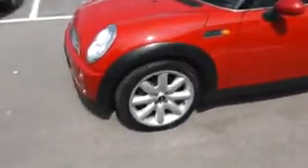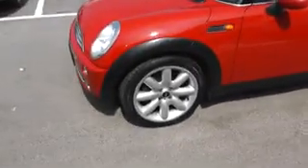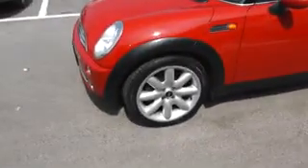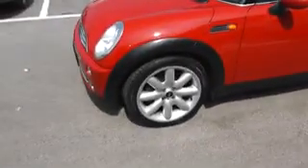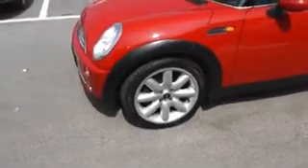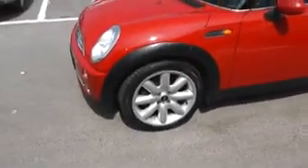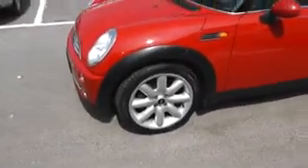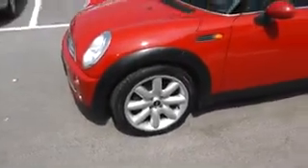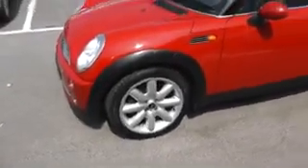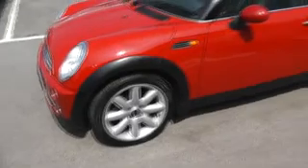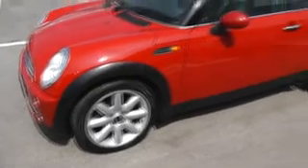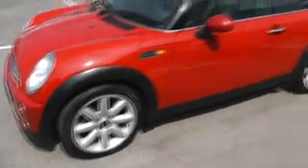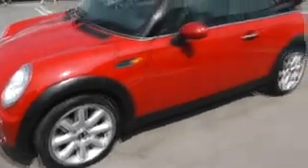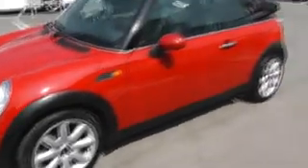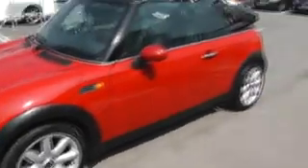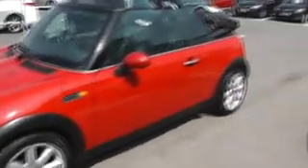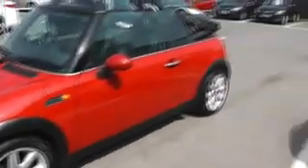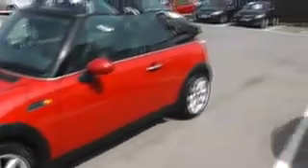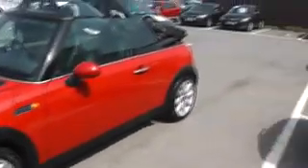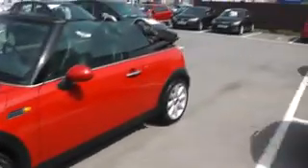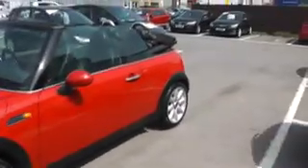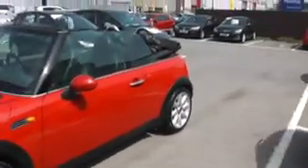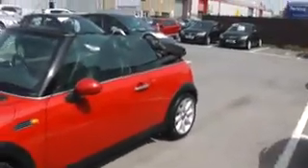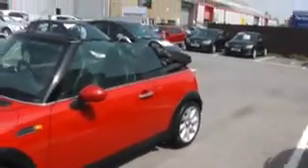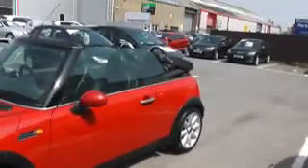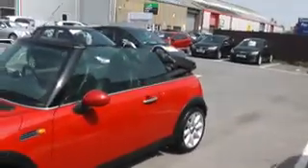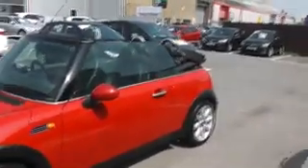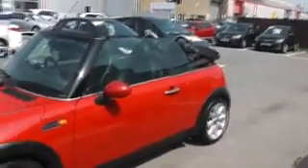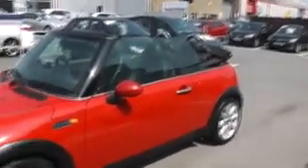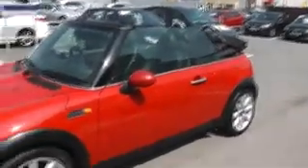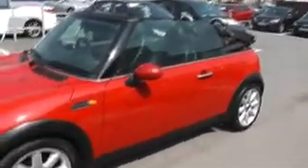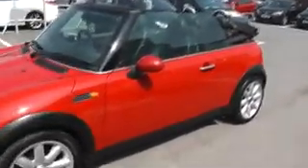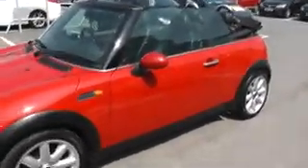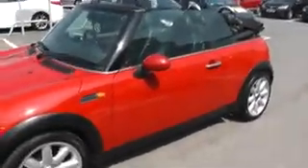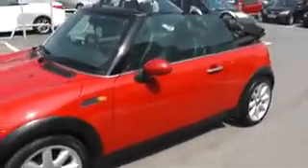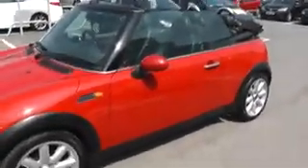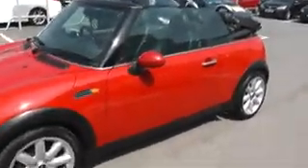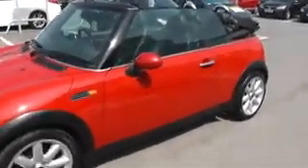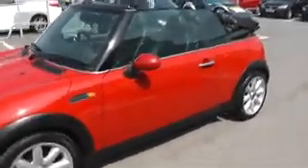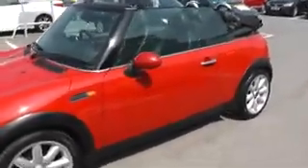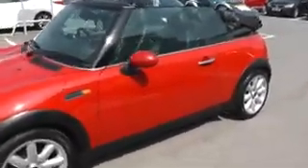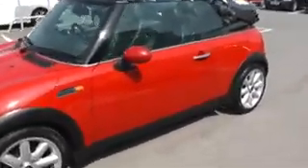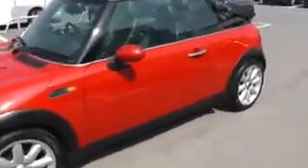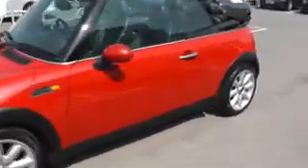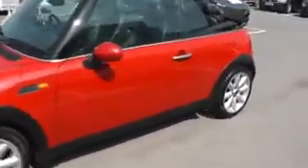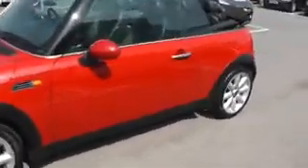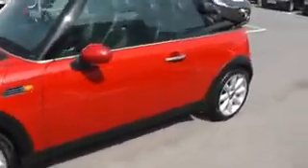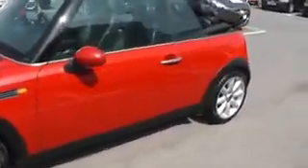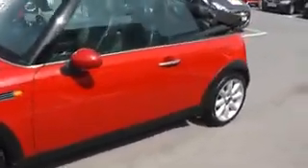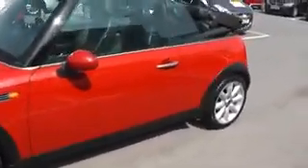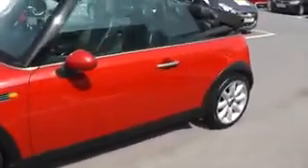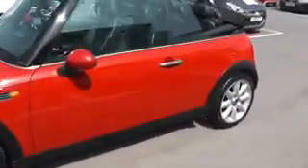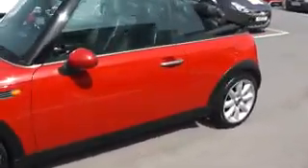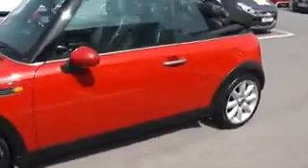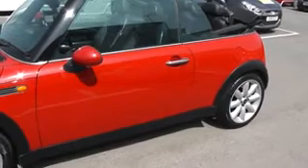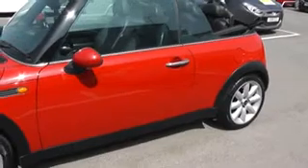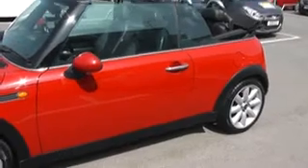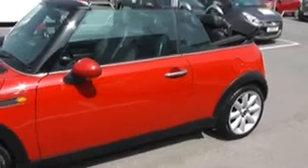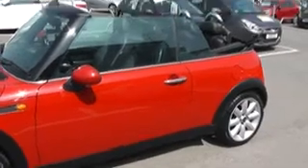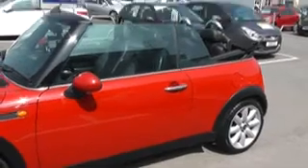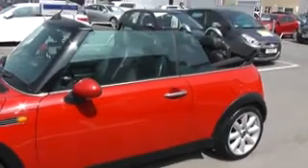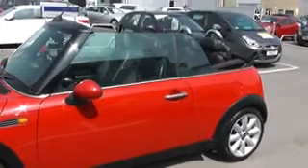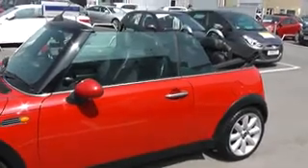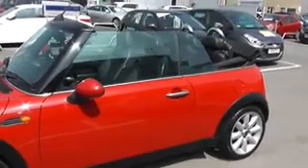The car comes with alloy wheels and all the tyres are completely legal on the vehicle. Looking at the bodywork of the car, there's no sign of any dents or scratches.